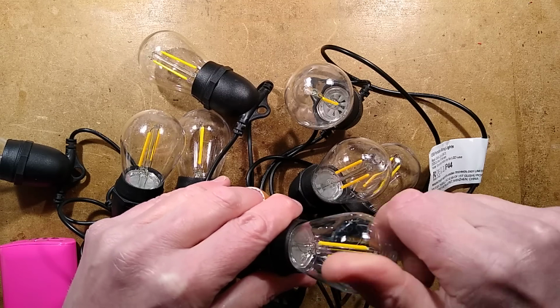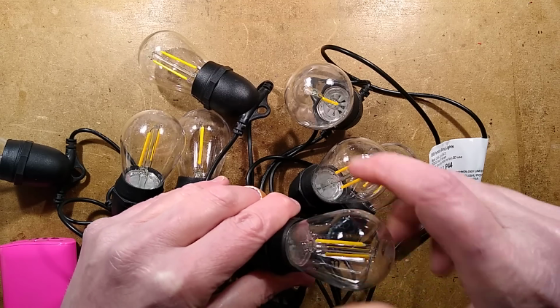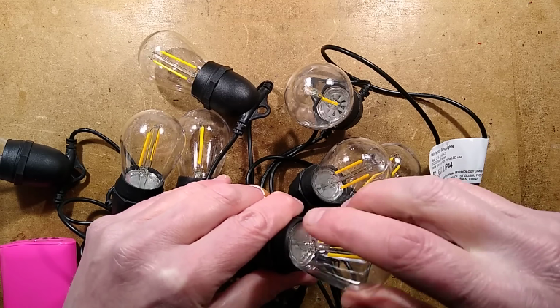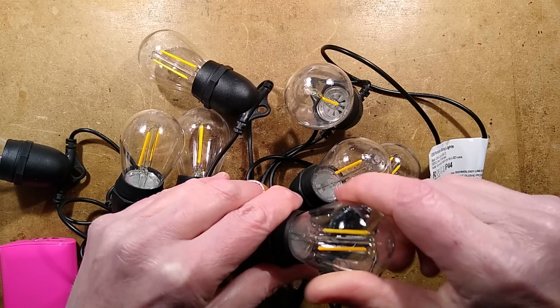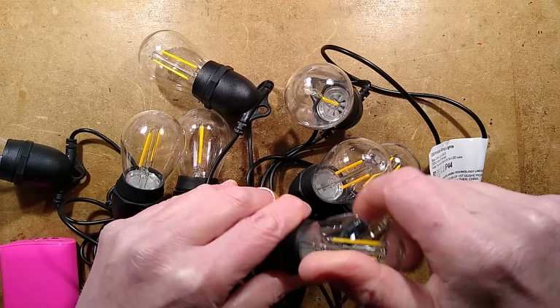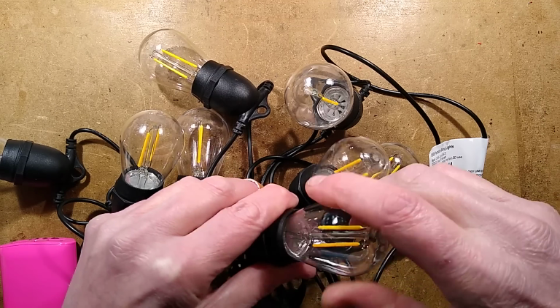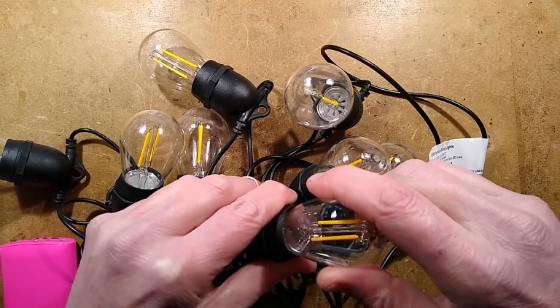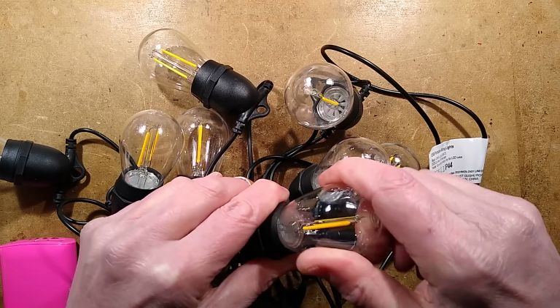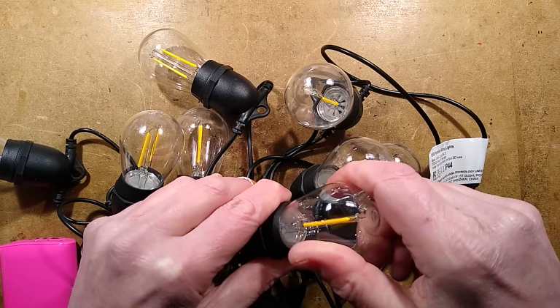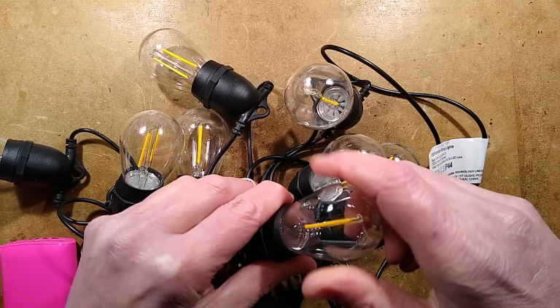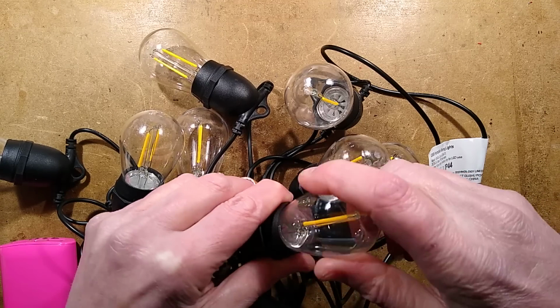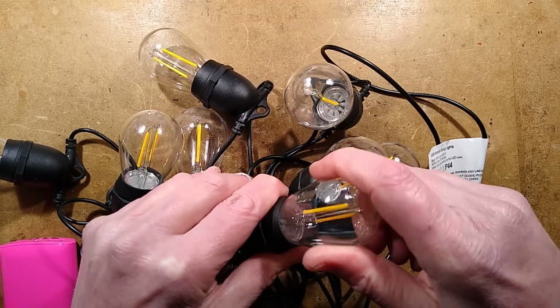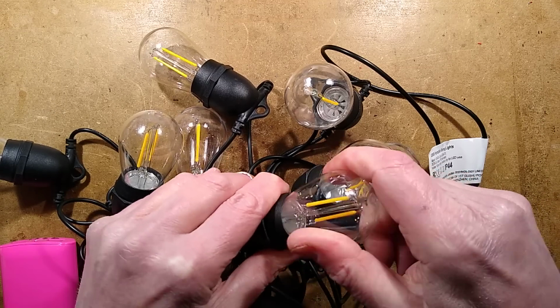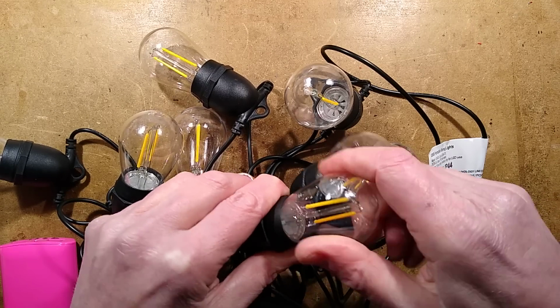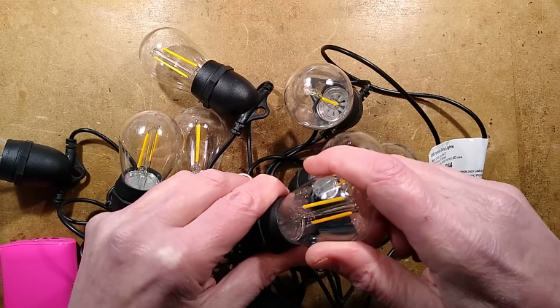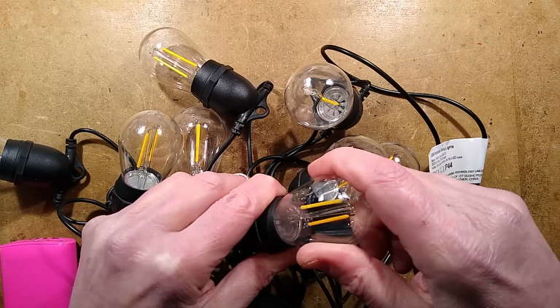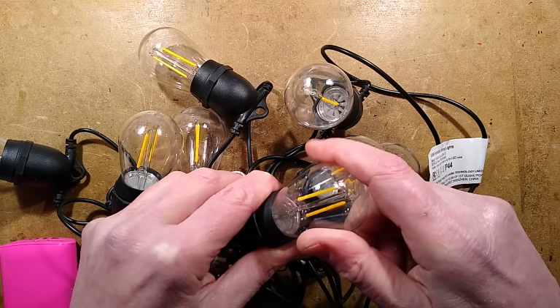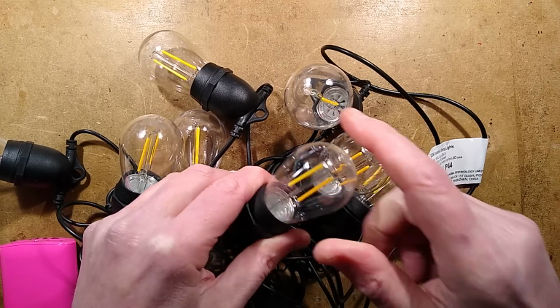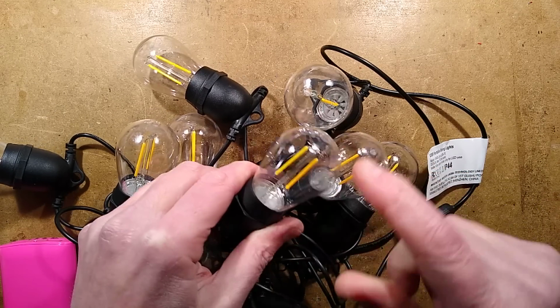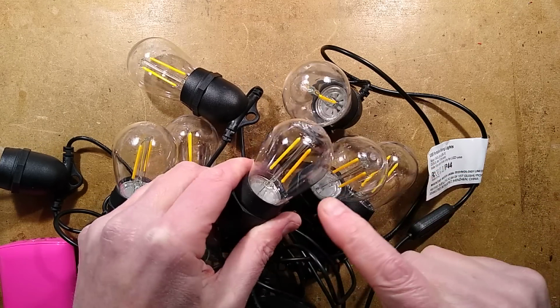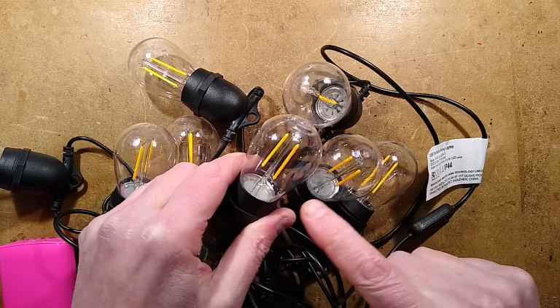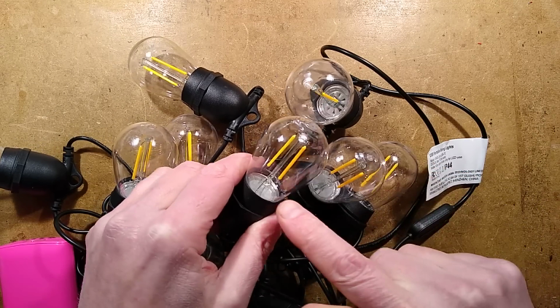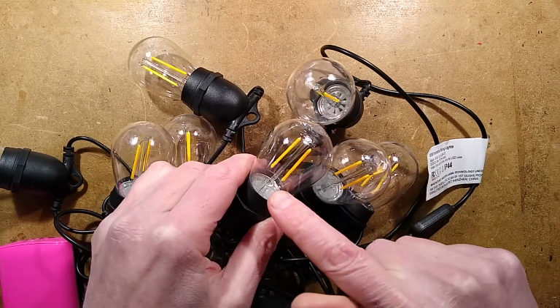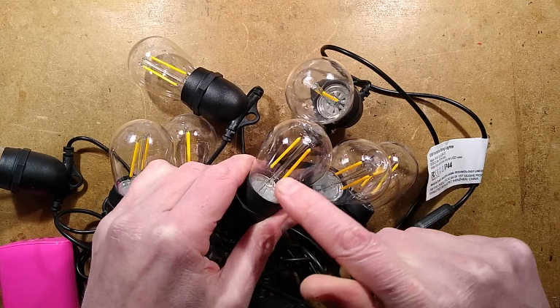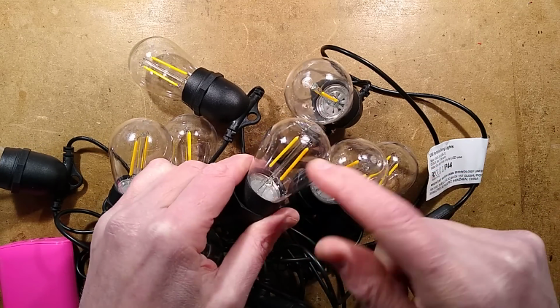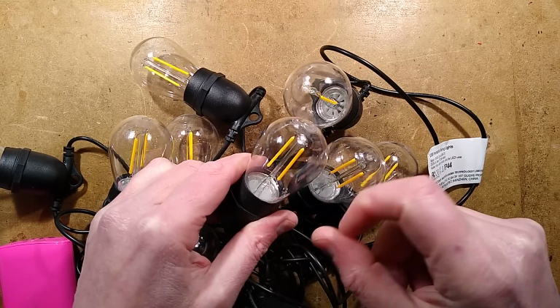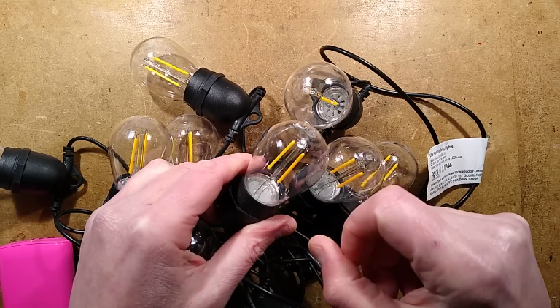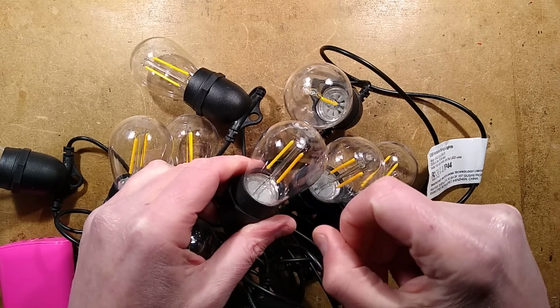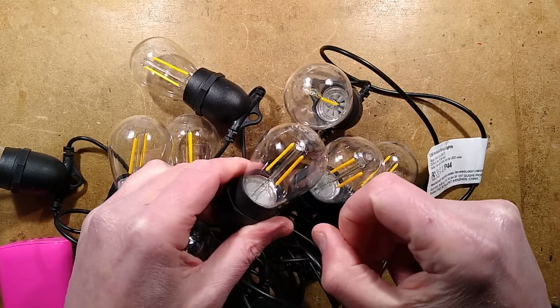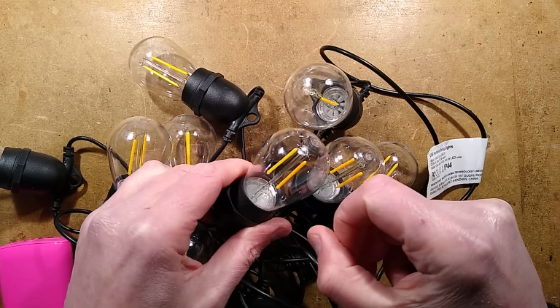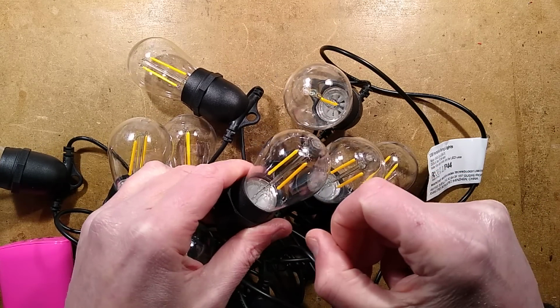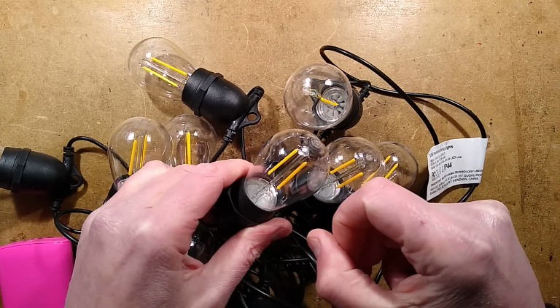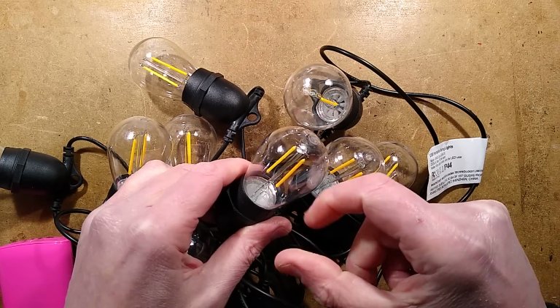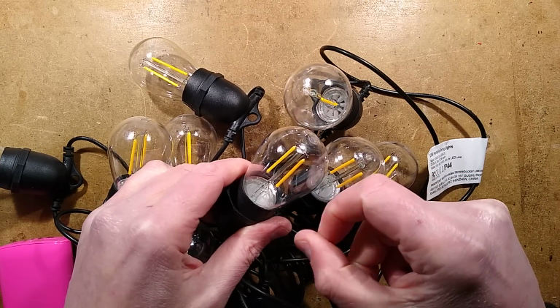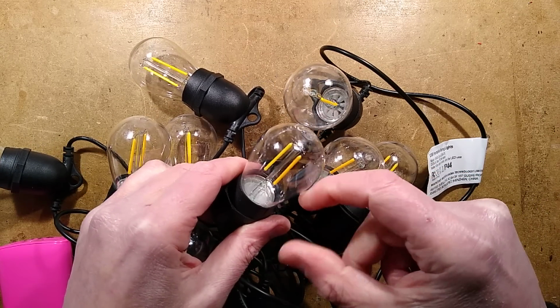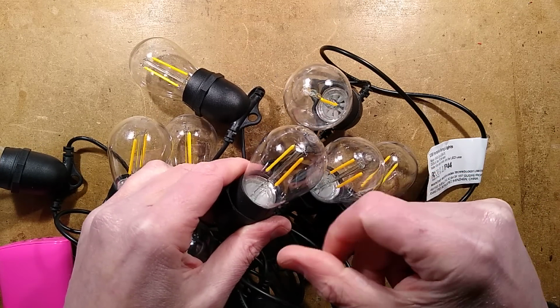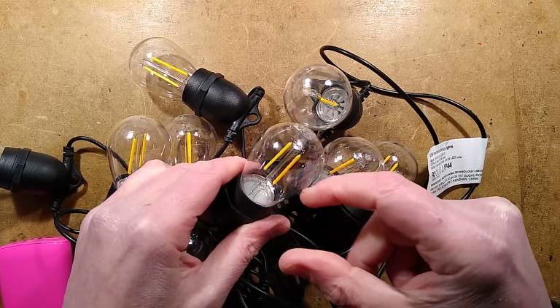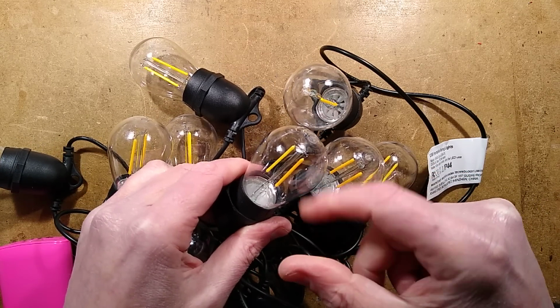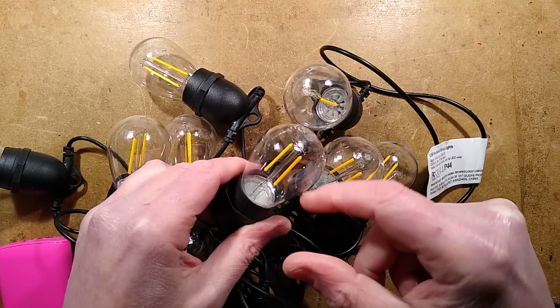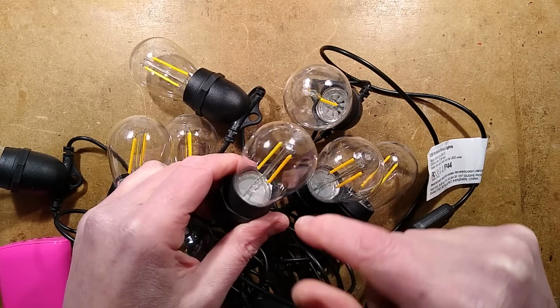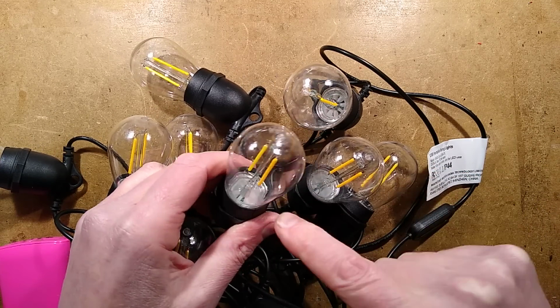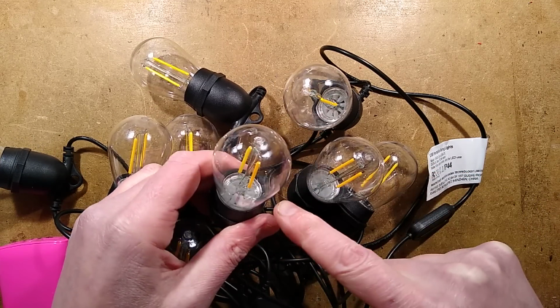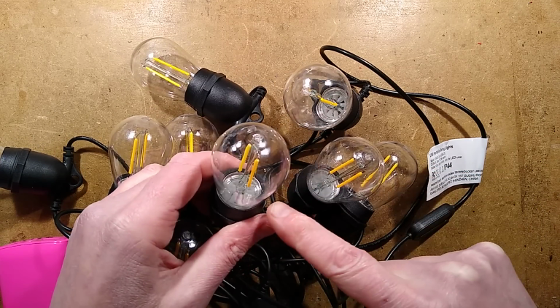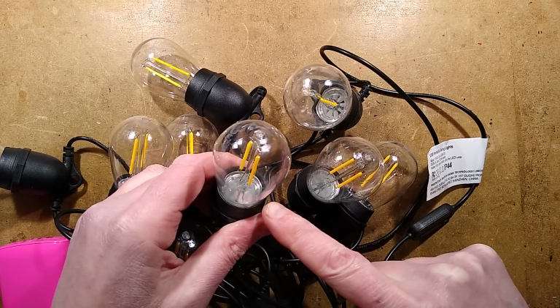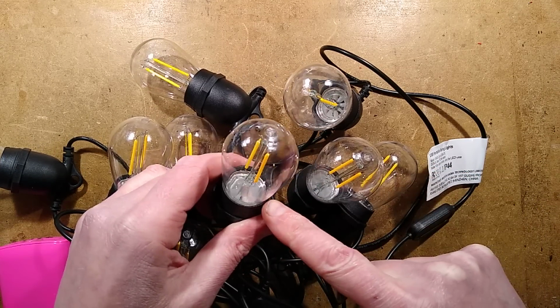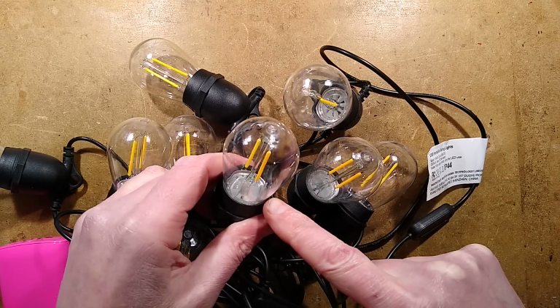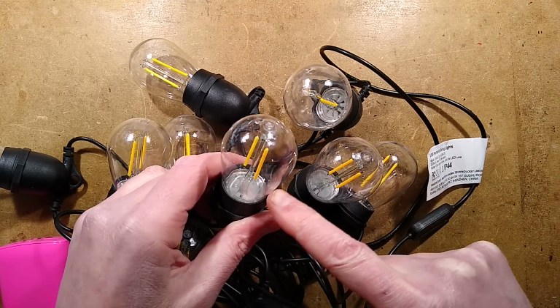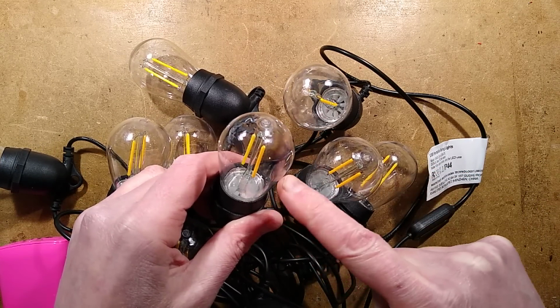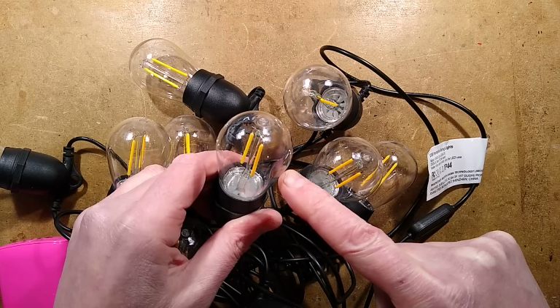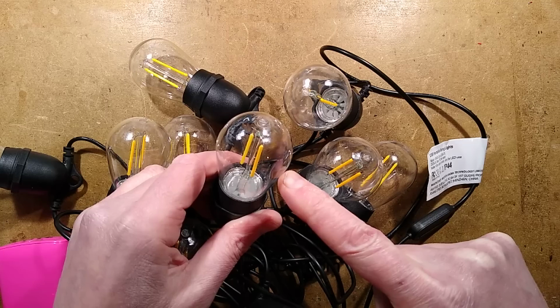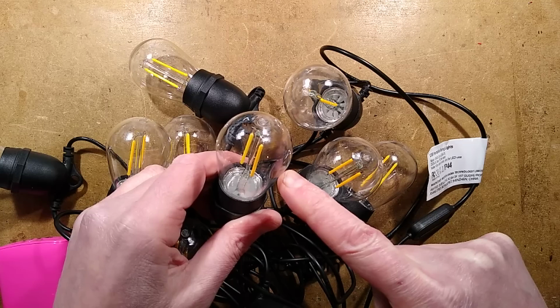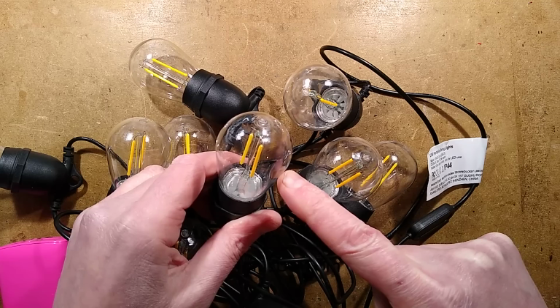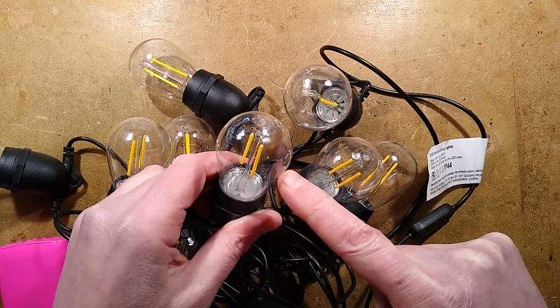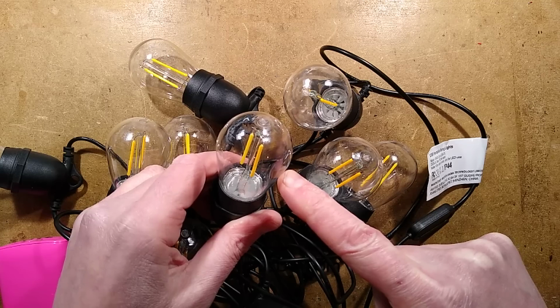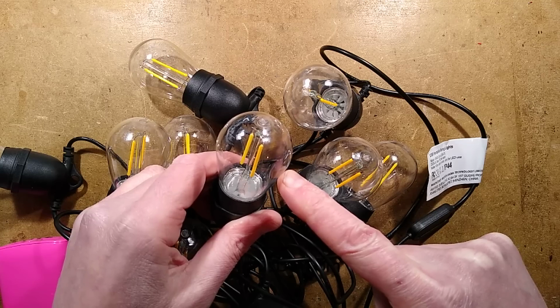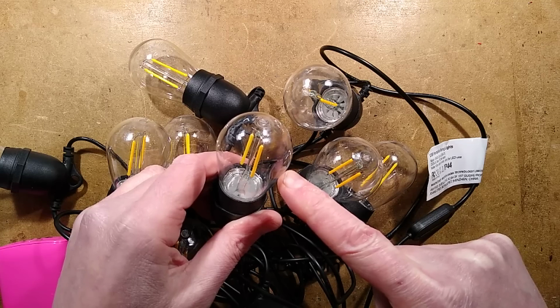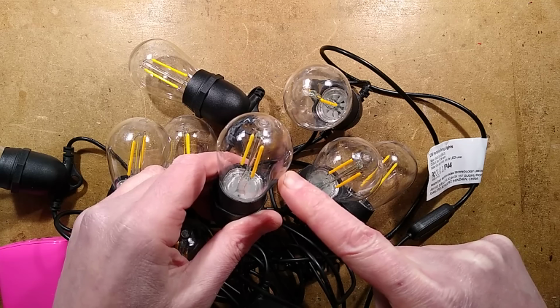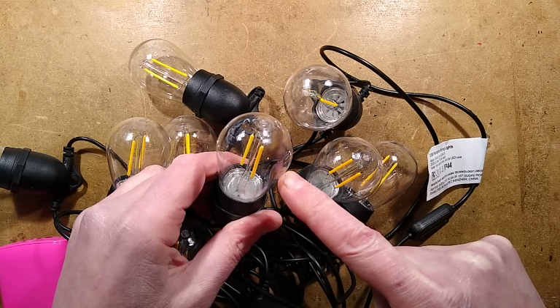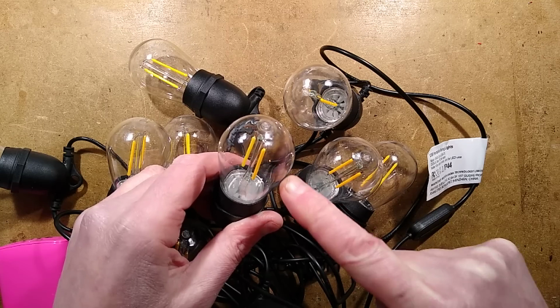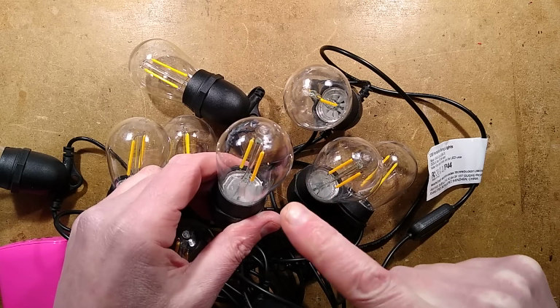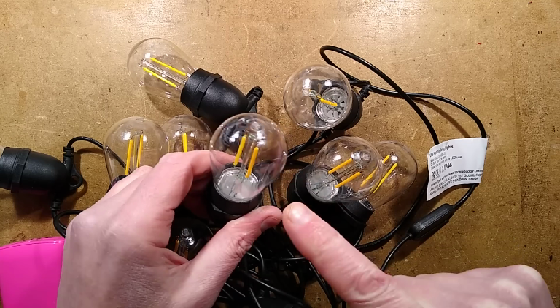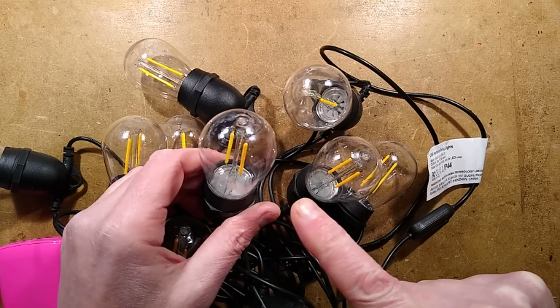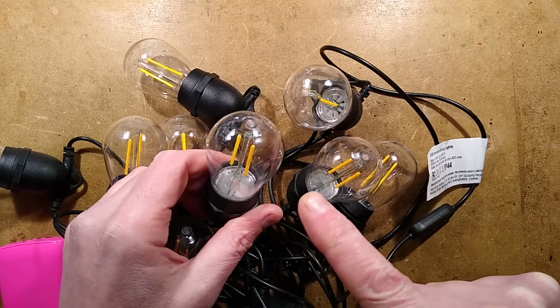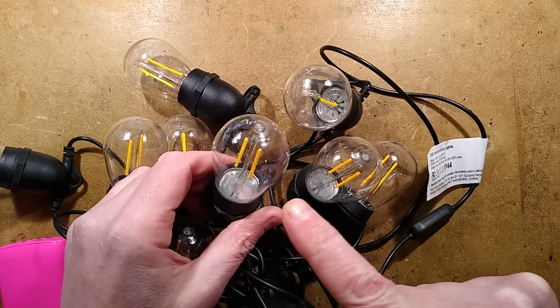It's also worth mentioning that the globe of the lamp is plastic, but the actual support inside is glass. That's weird.